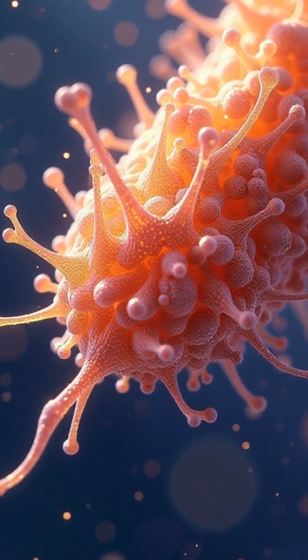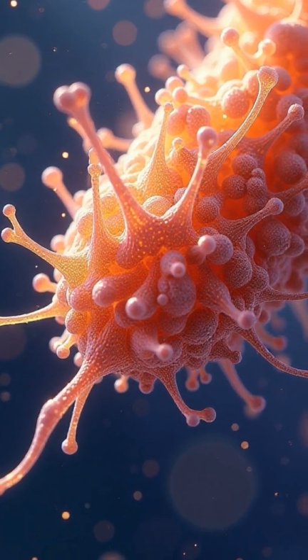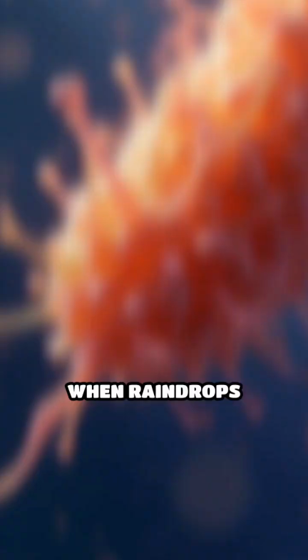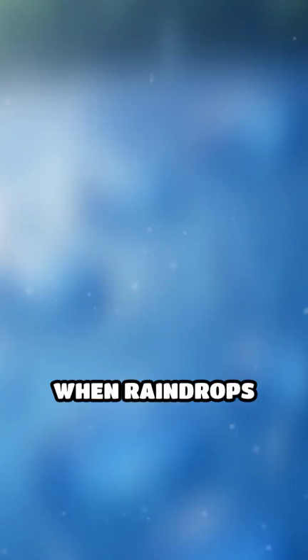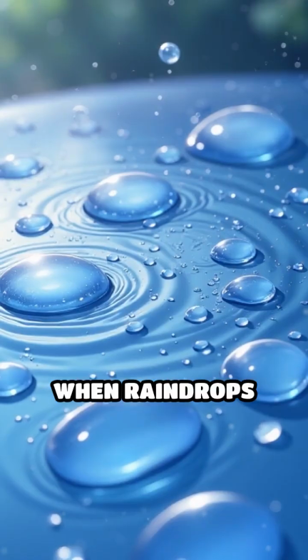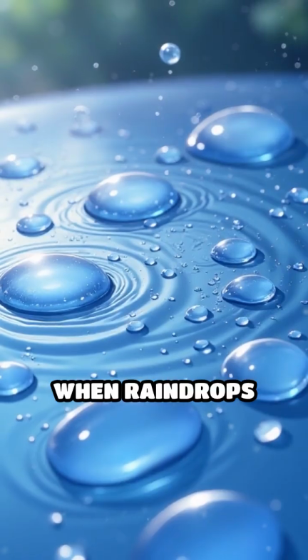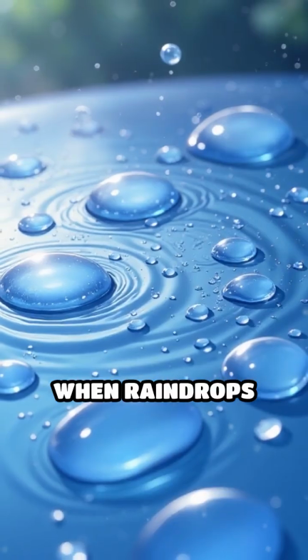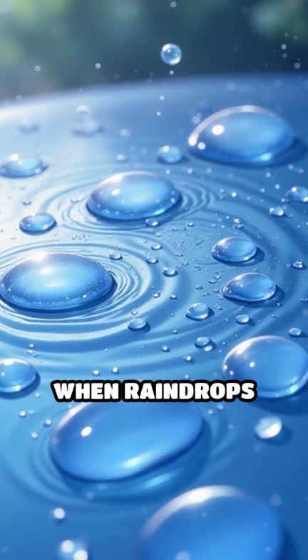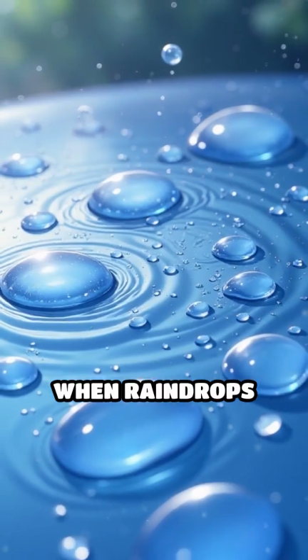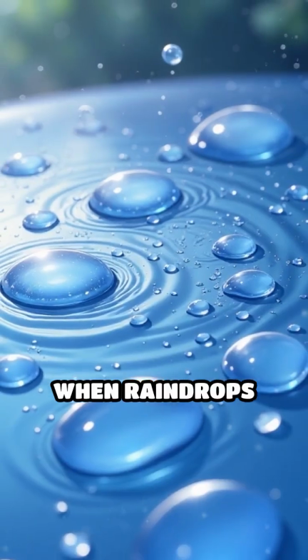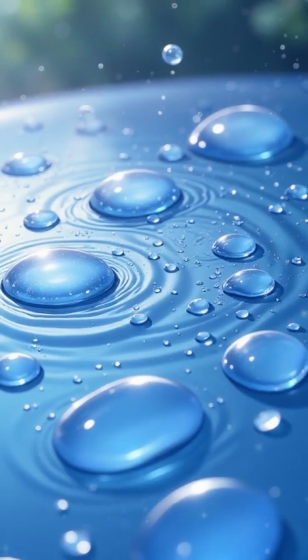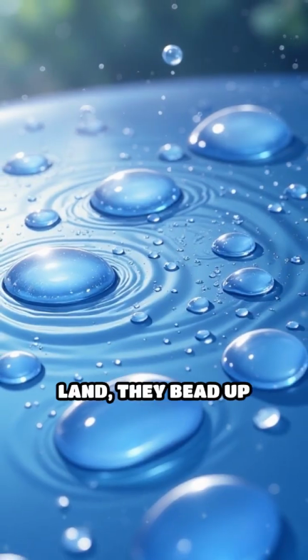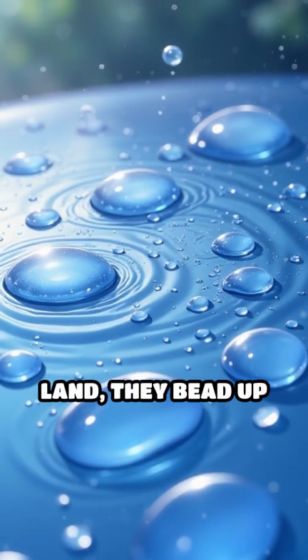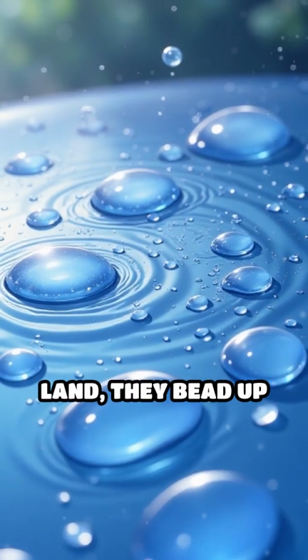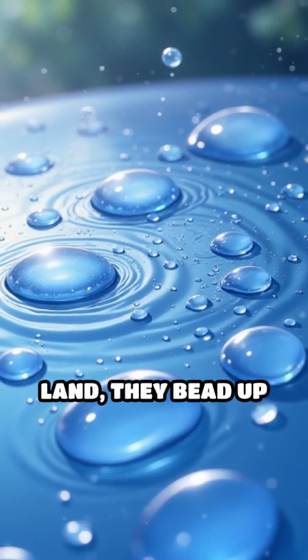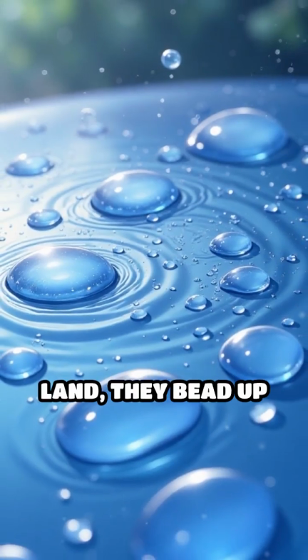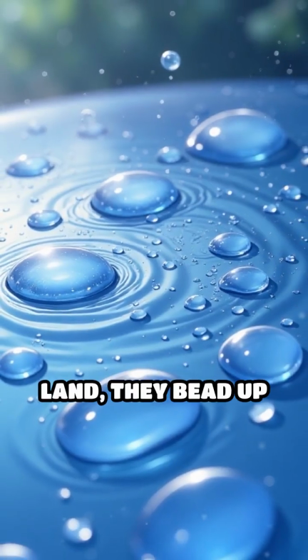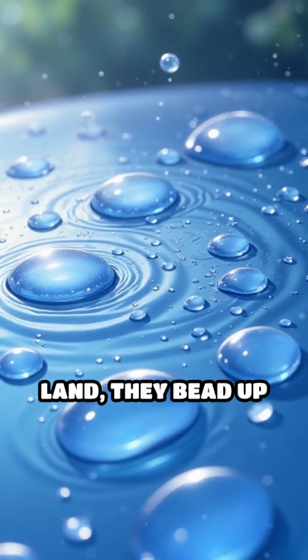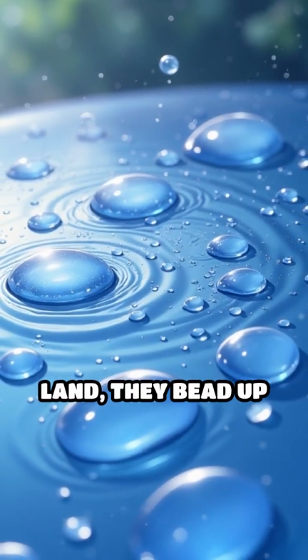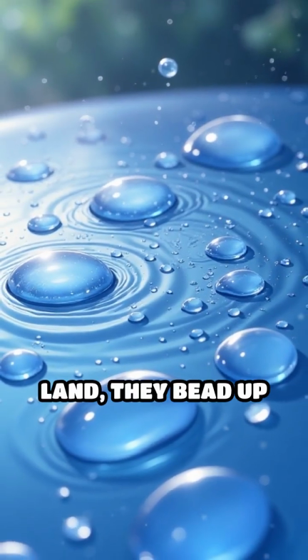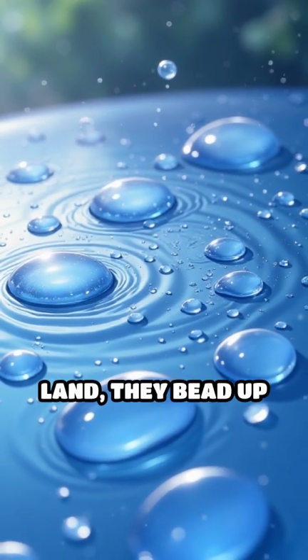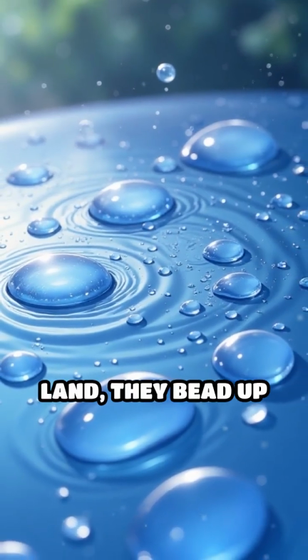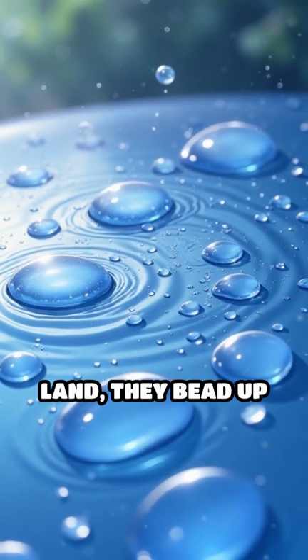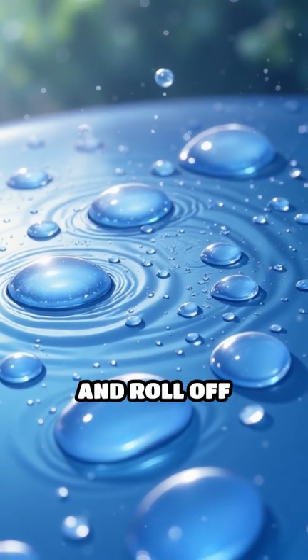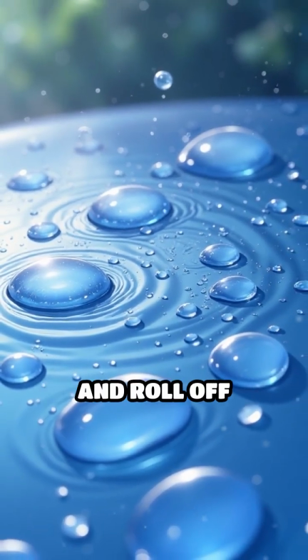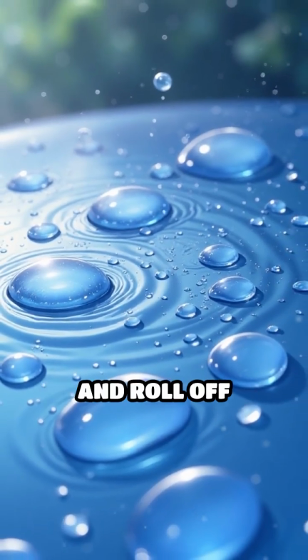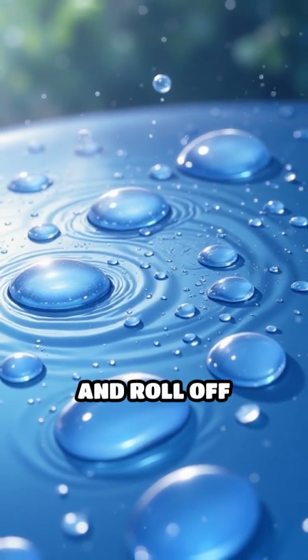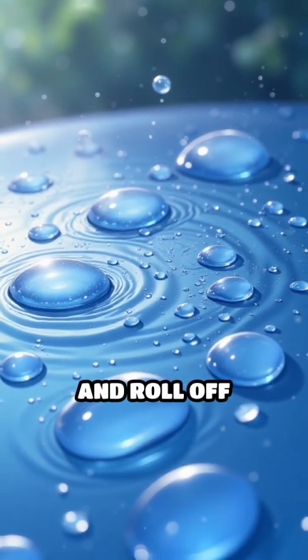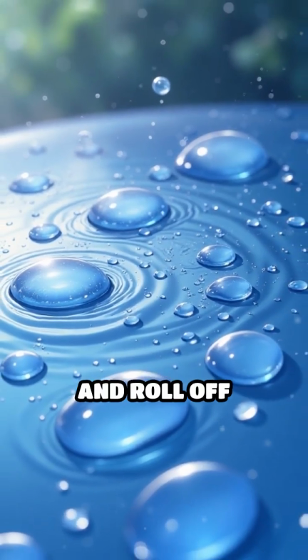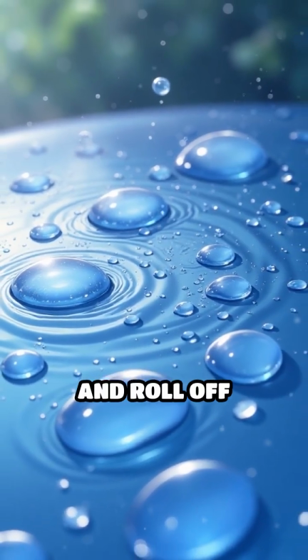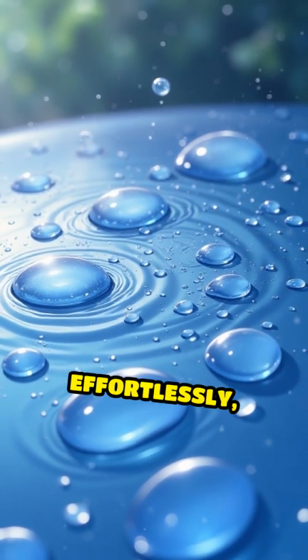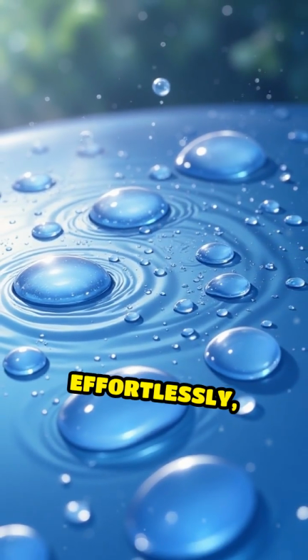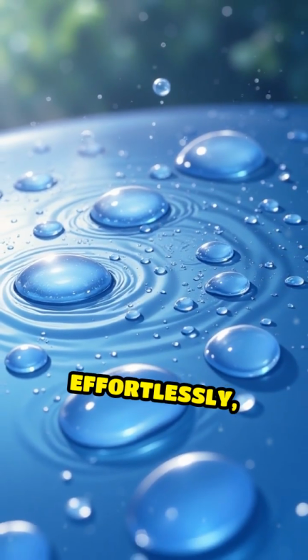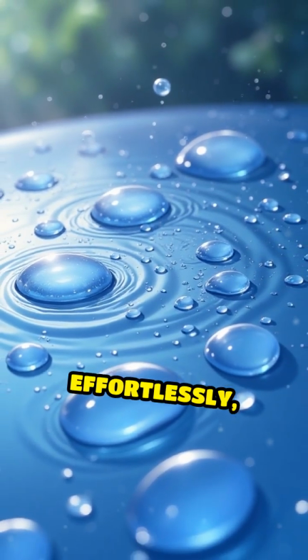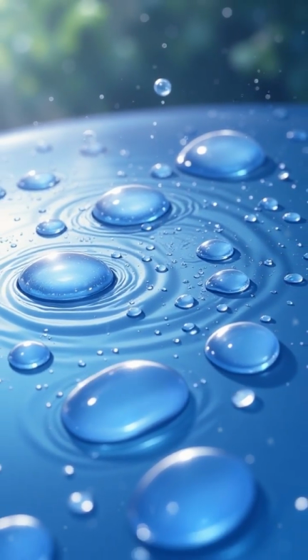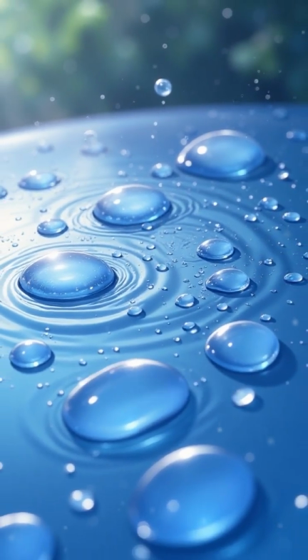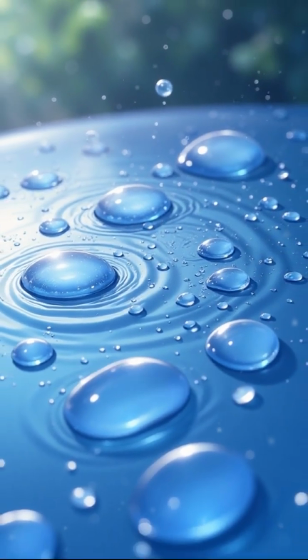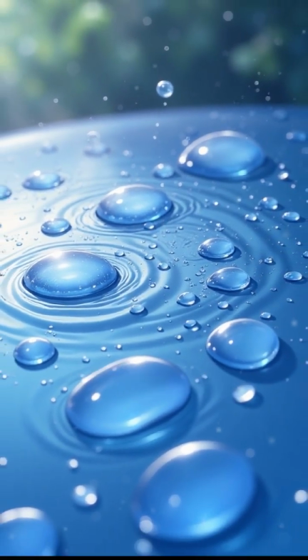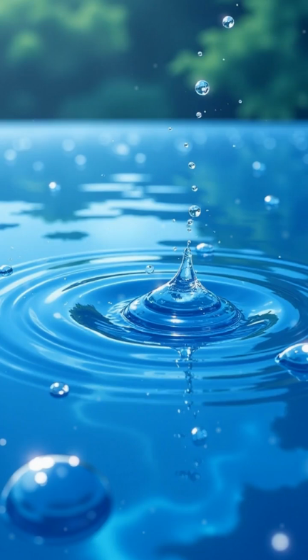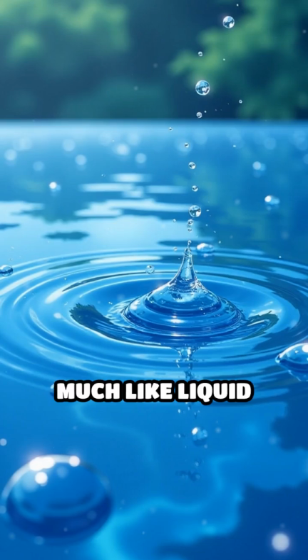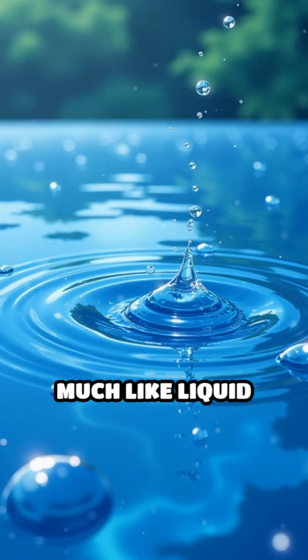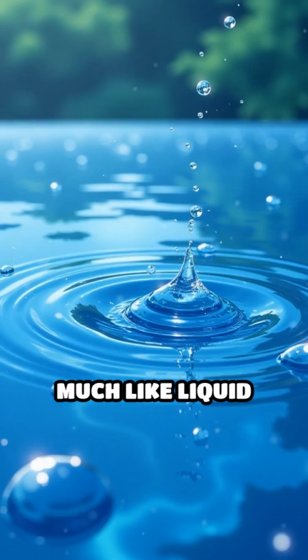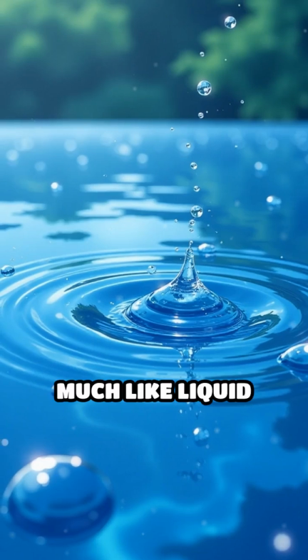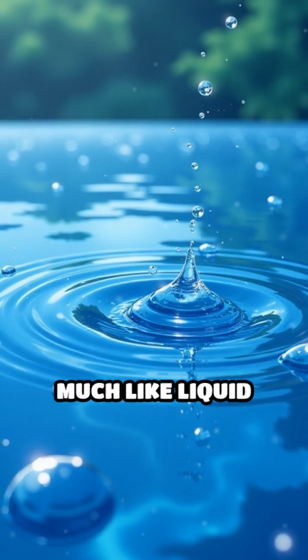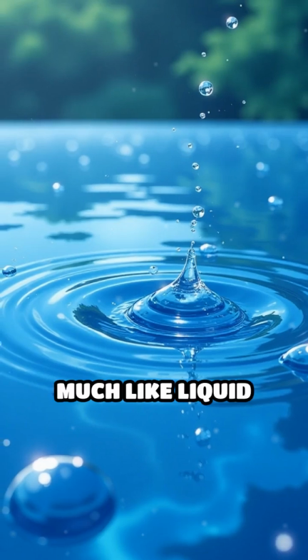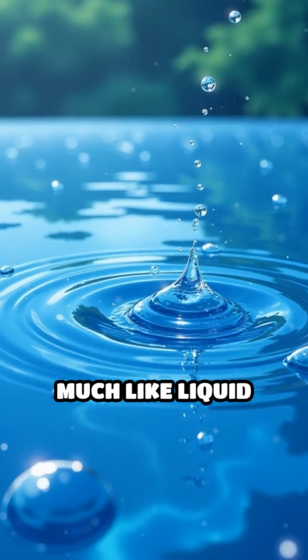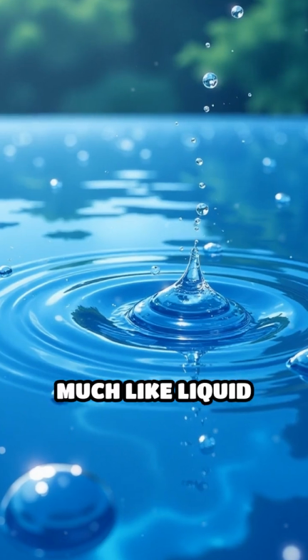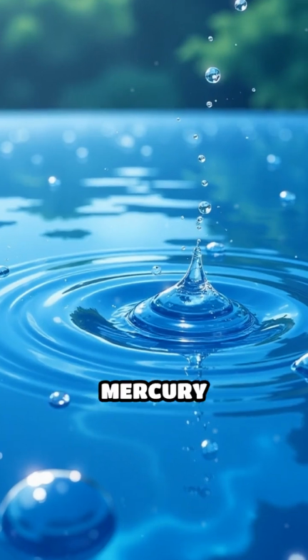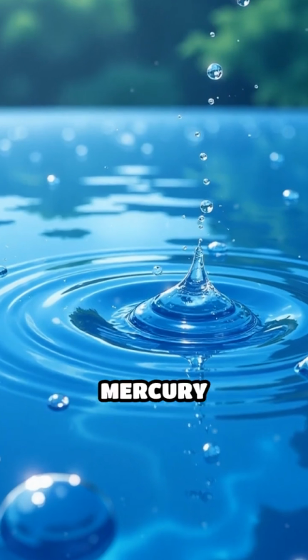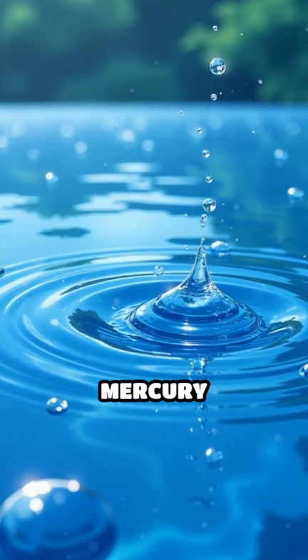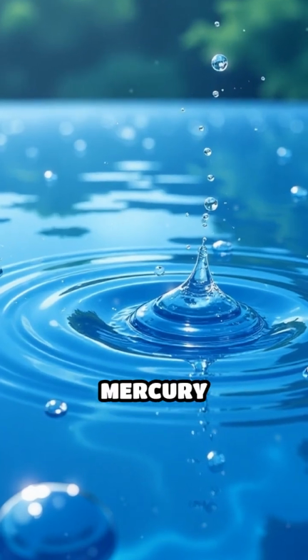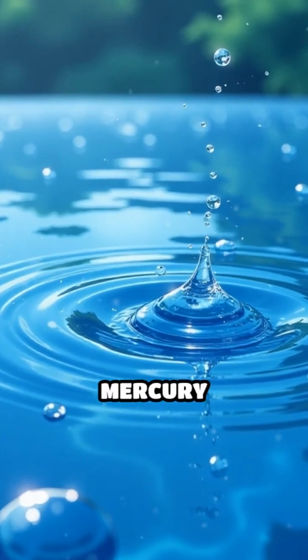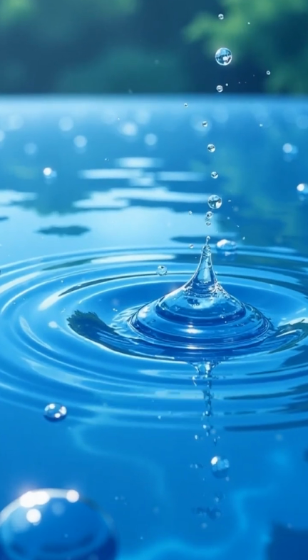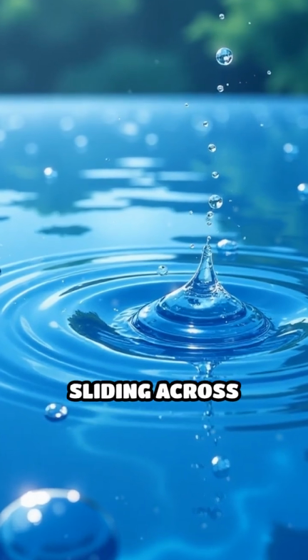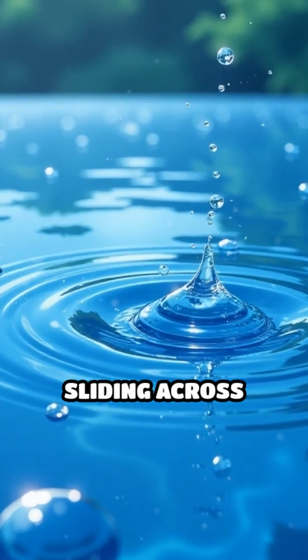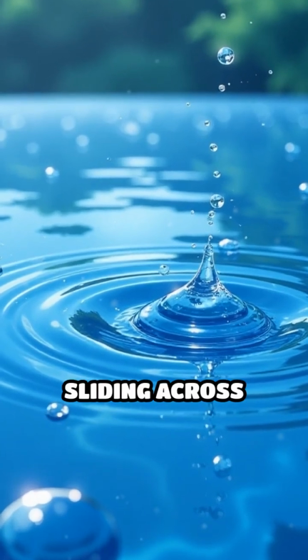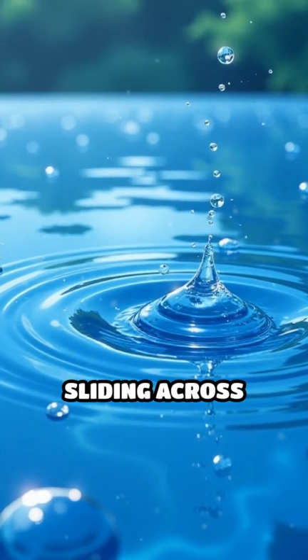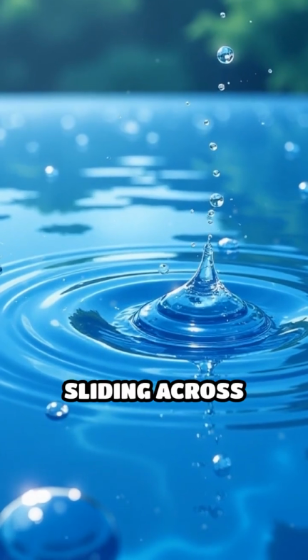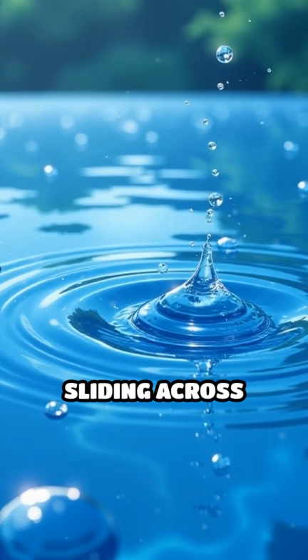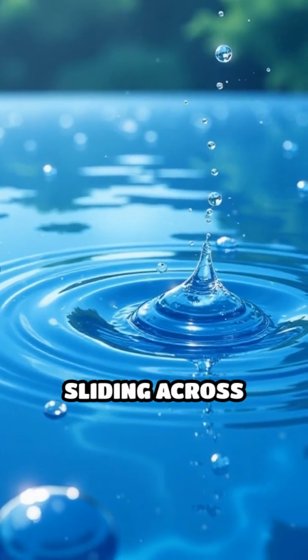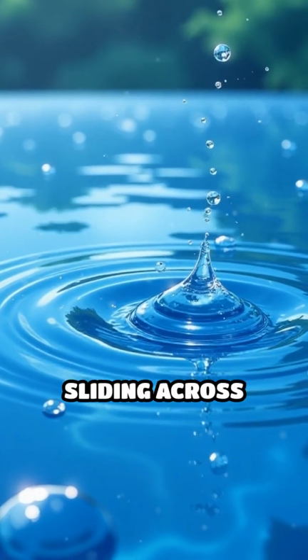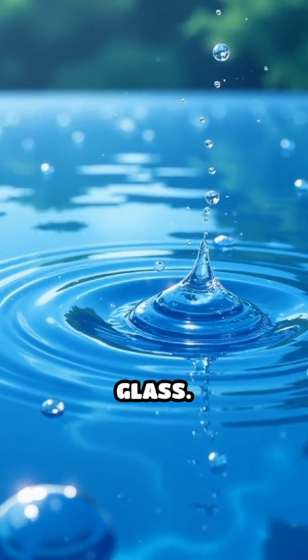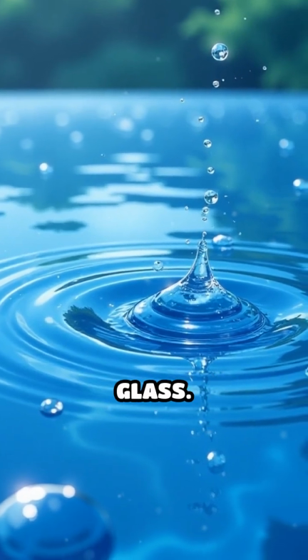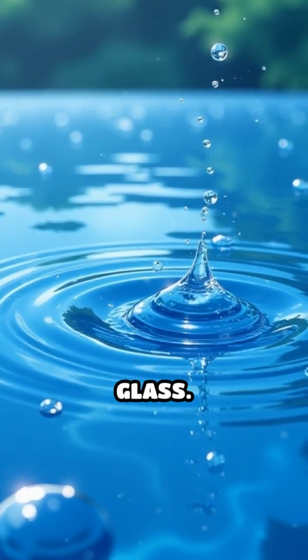When raindrops land, they bead up and roll off effortlessly, much like liquid mercury sliding across glass.